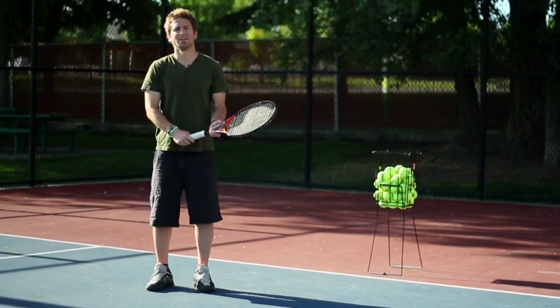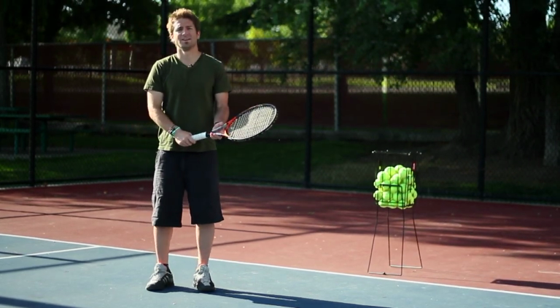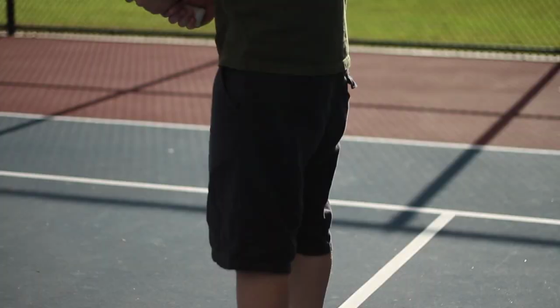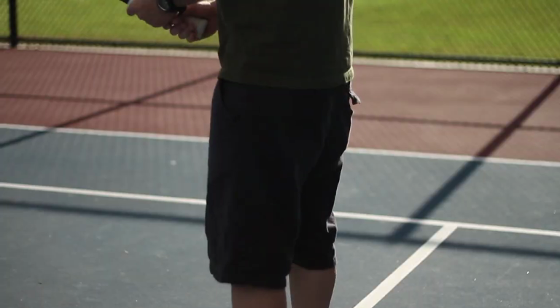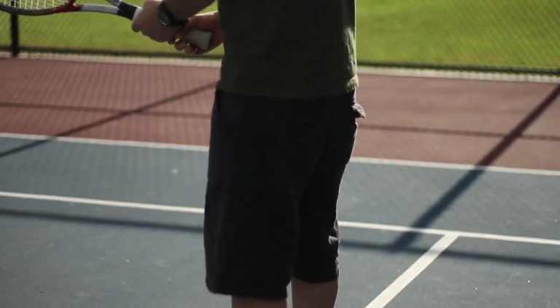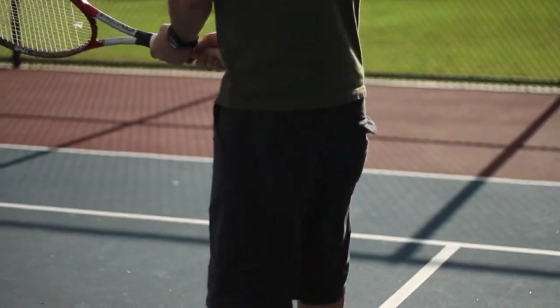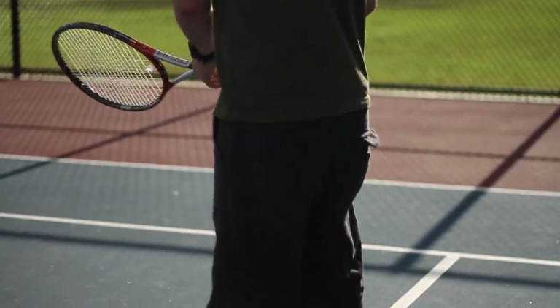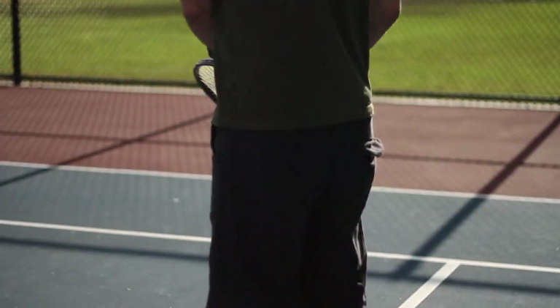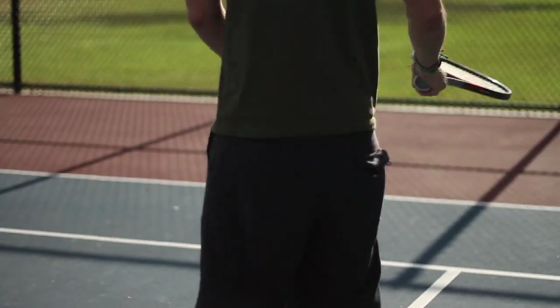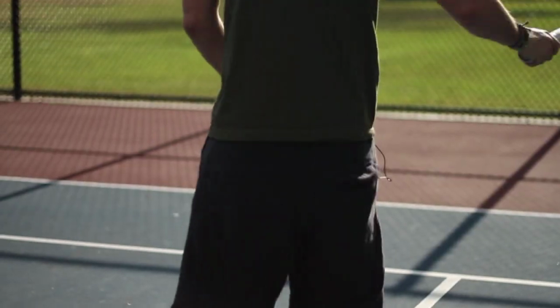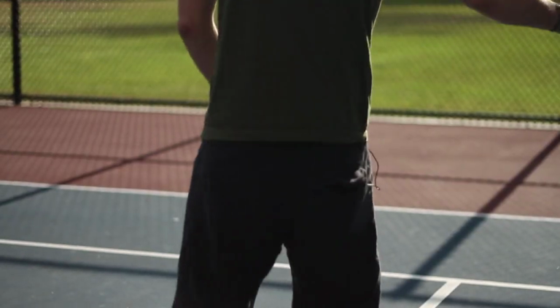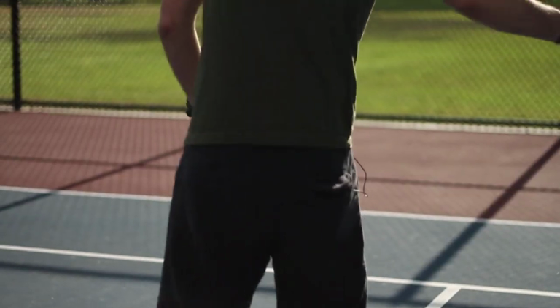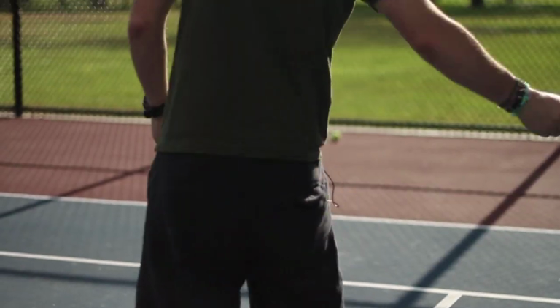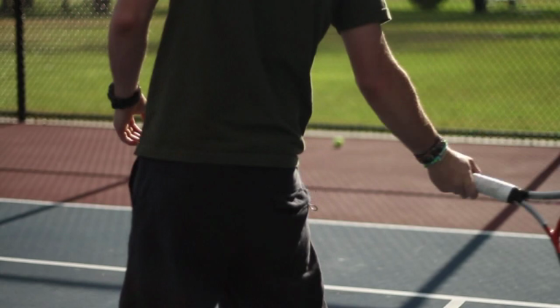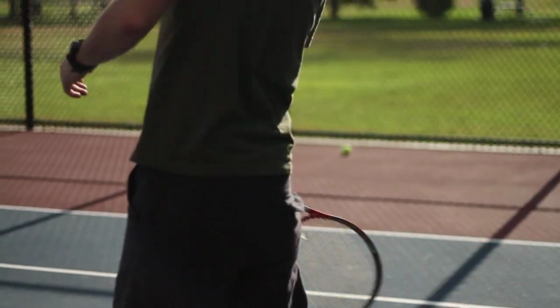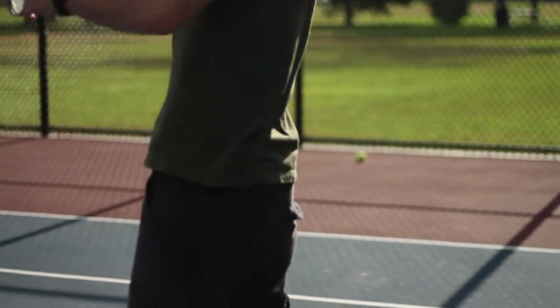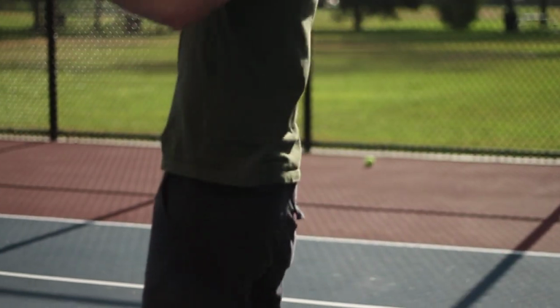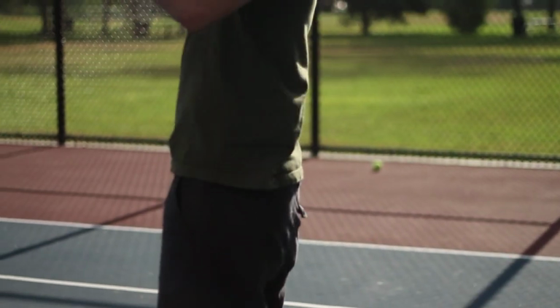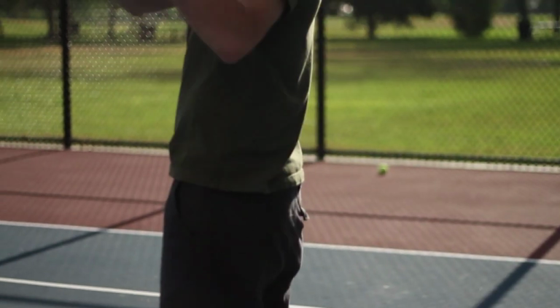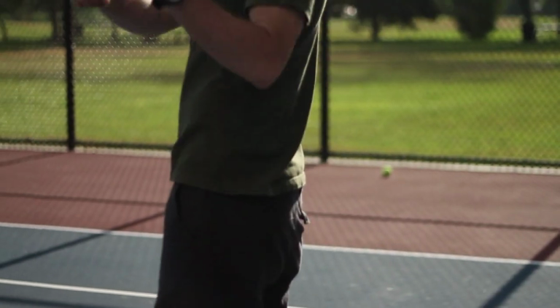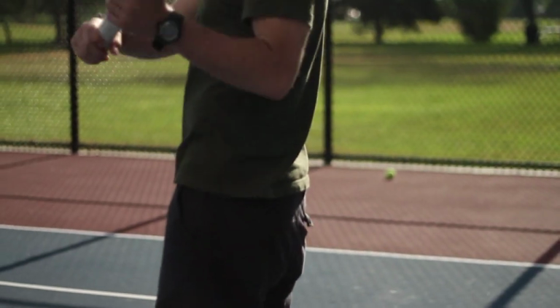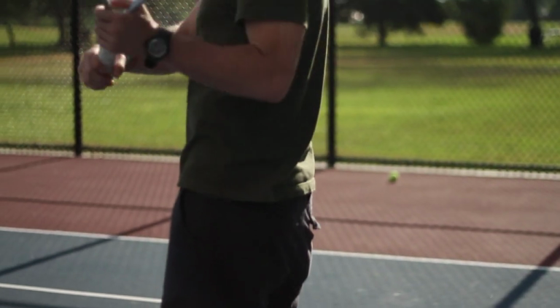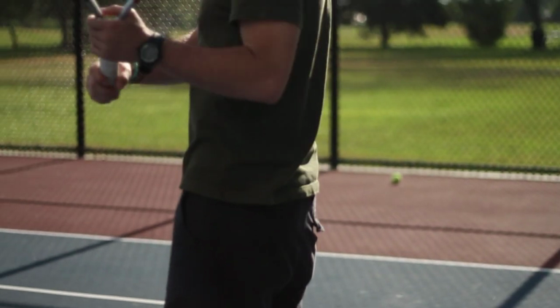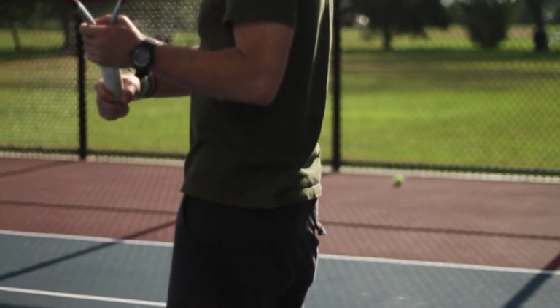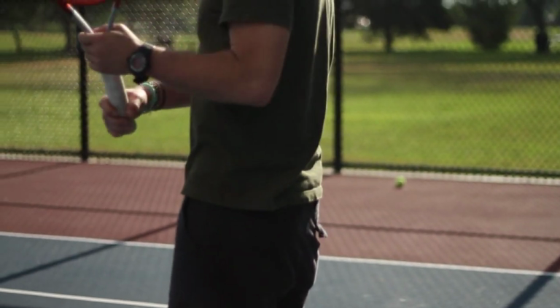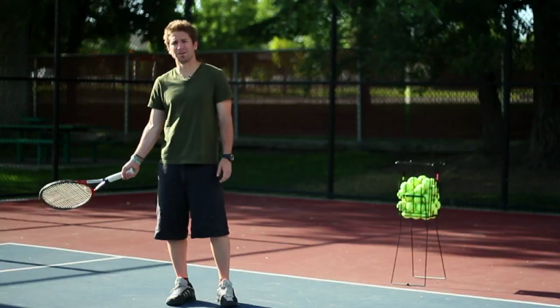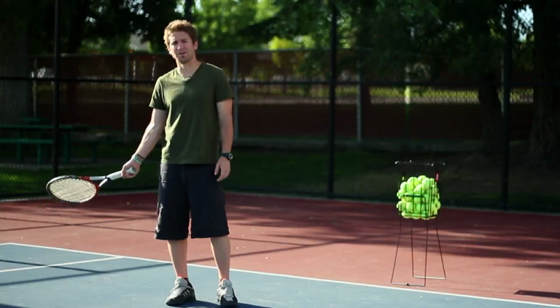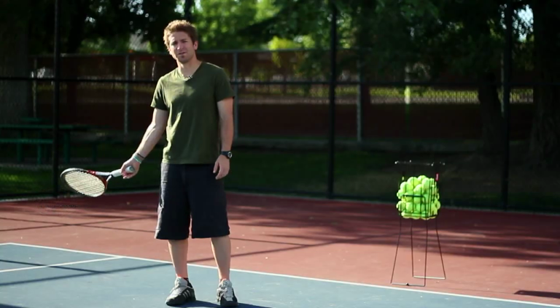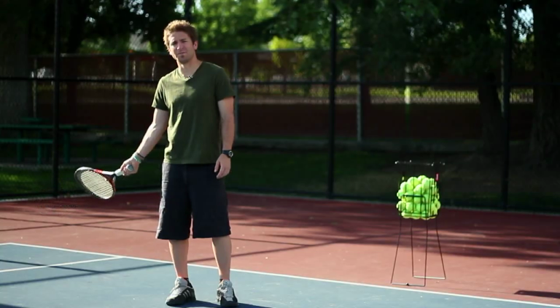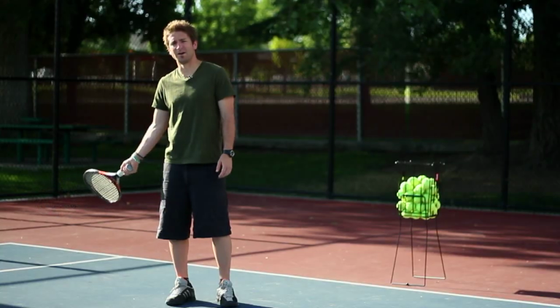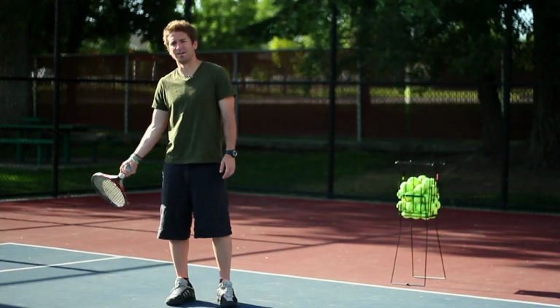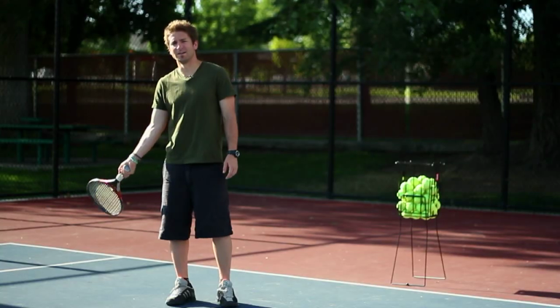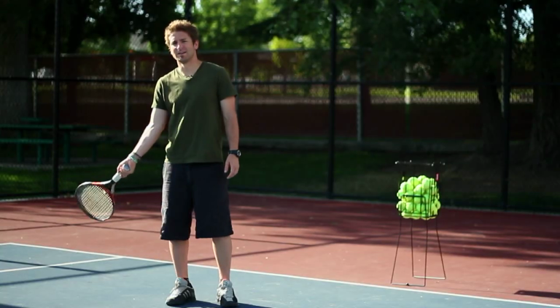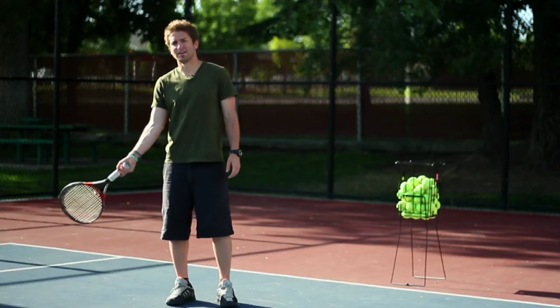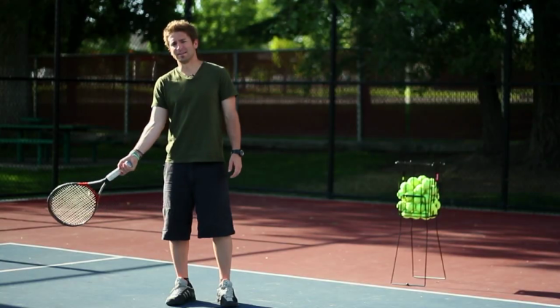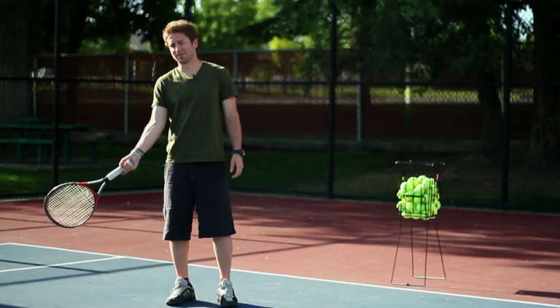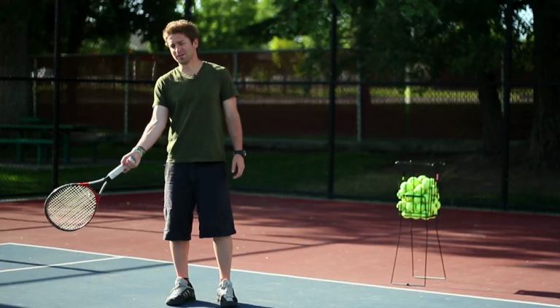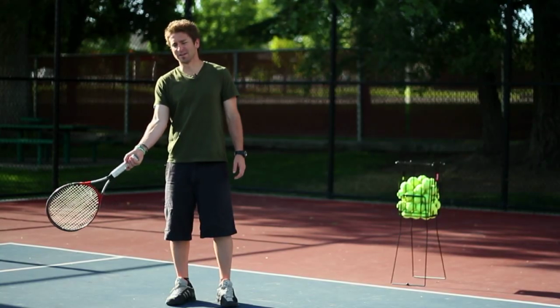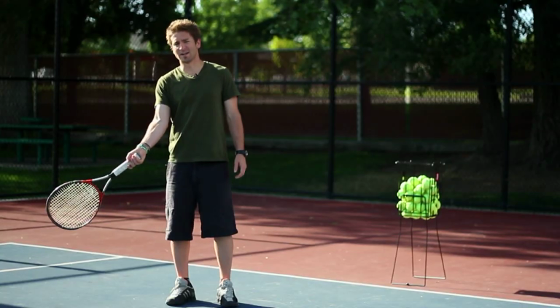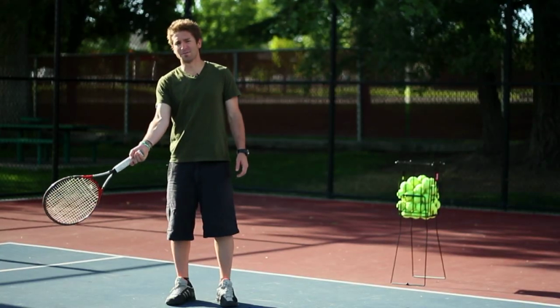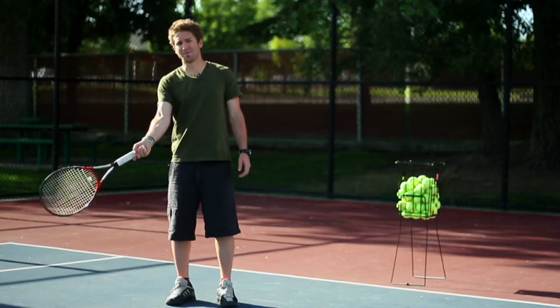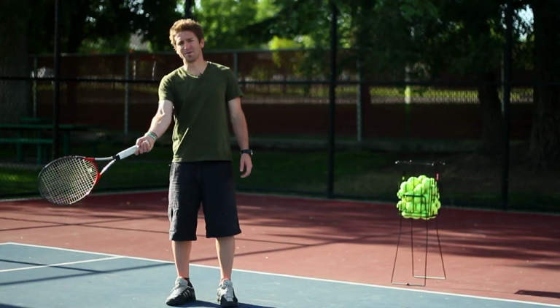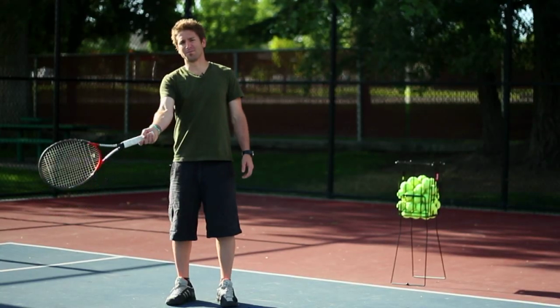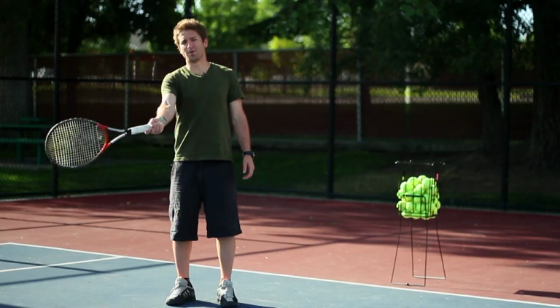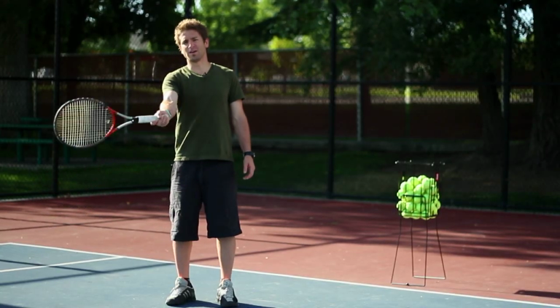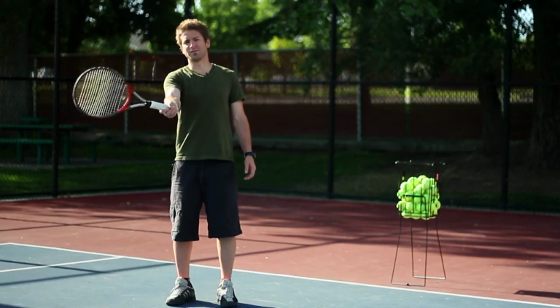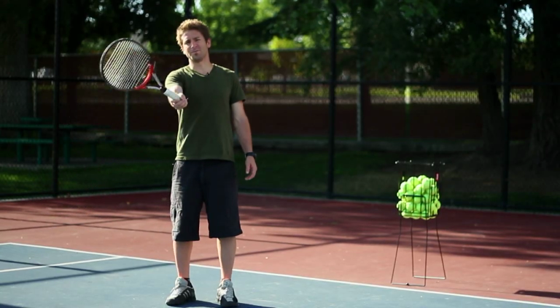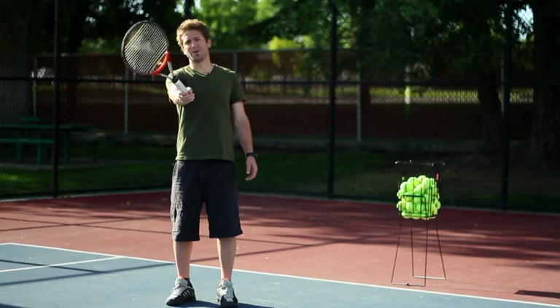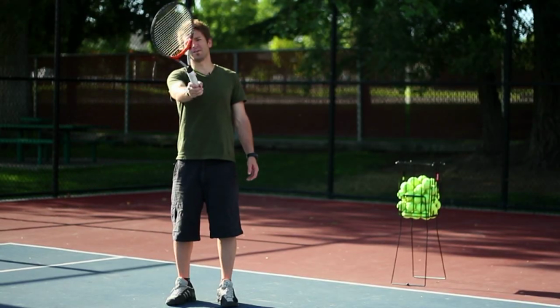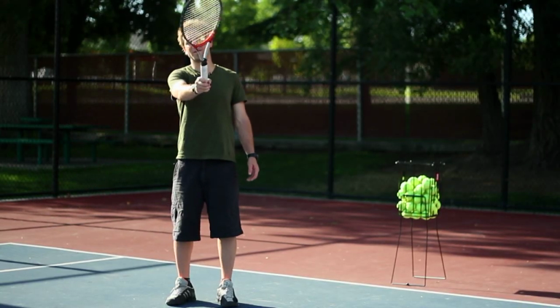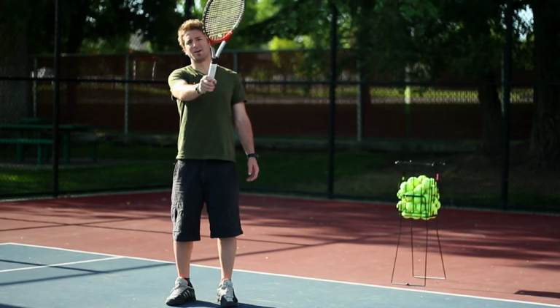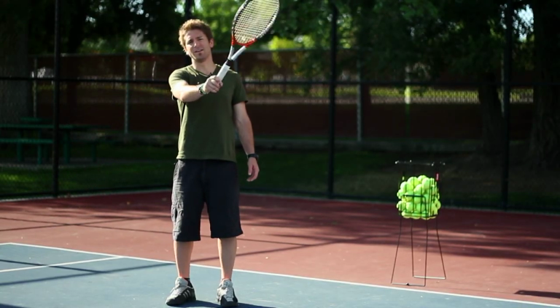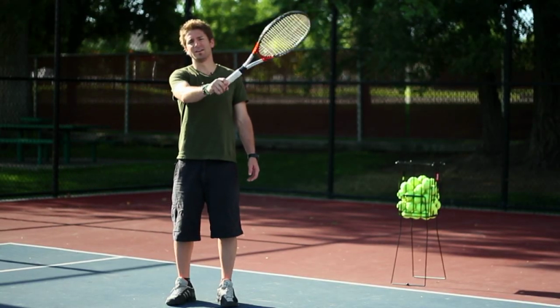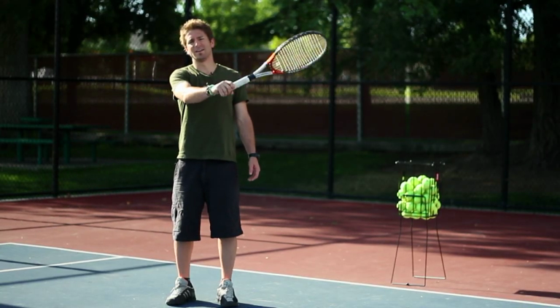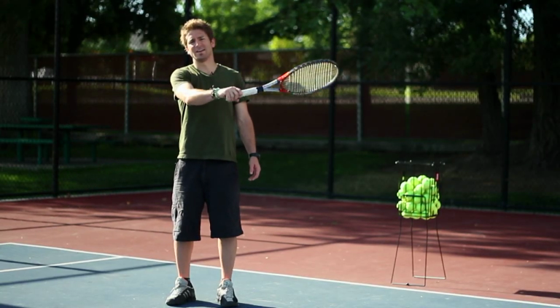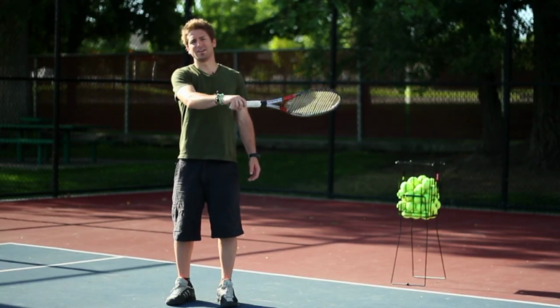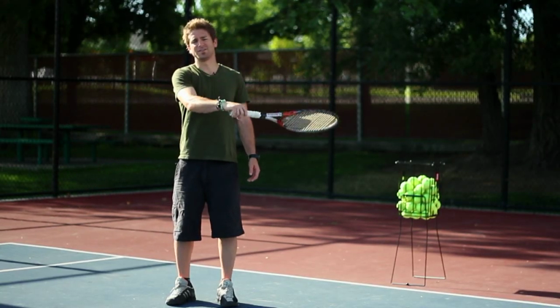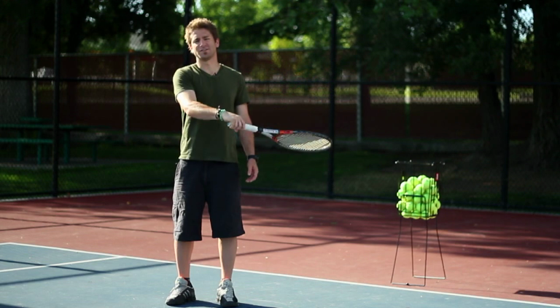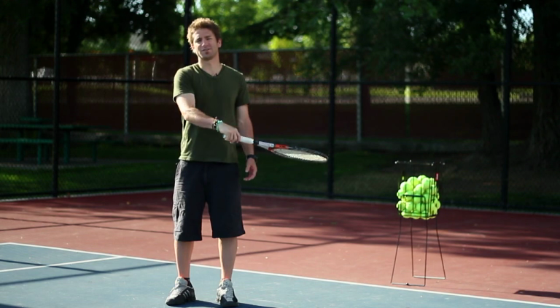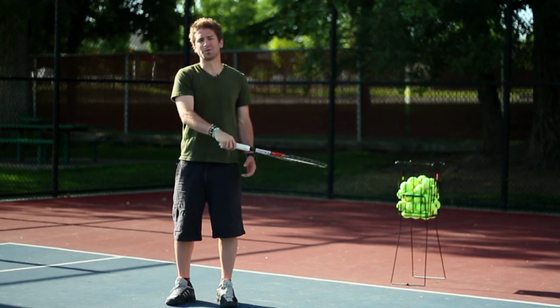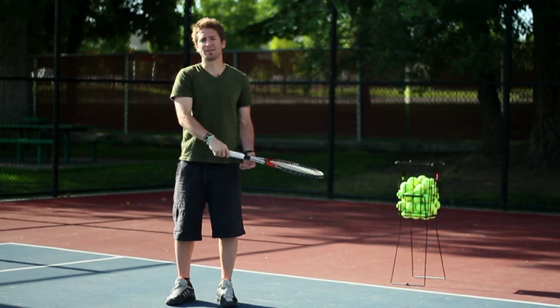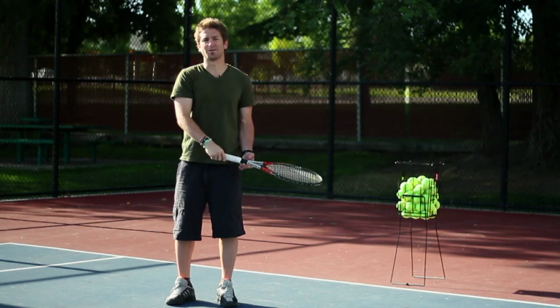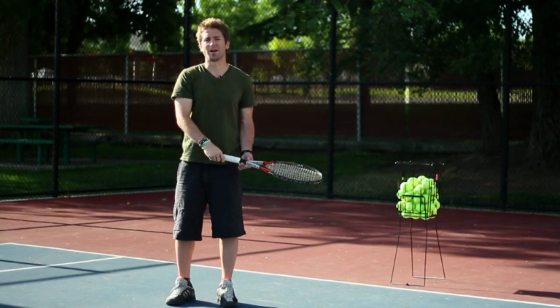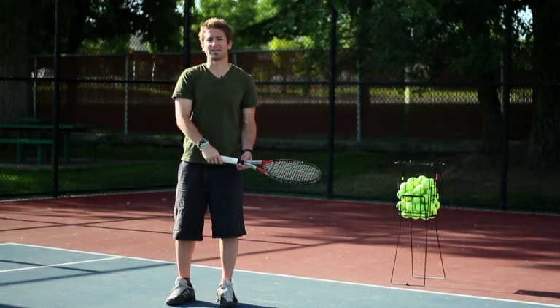How to get topspin on your forehand is you have to drop your racket below the ball, and then really come up and brush up on the ball as you're swinging the racket.